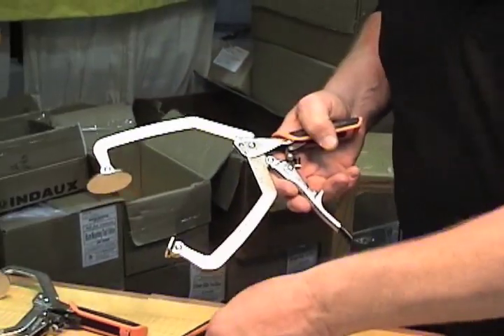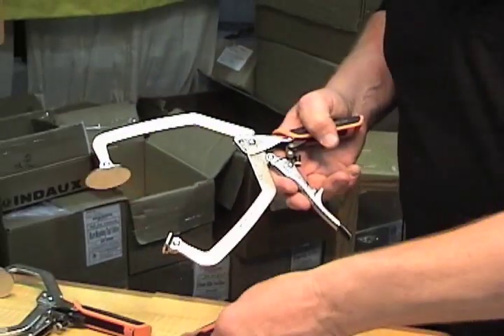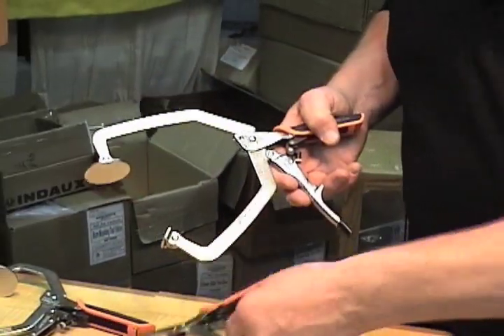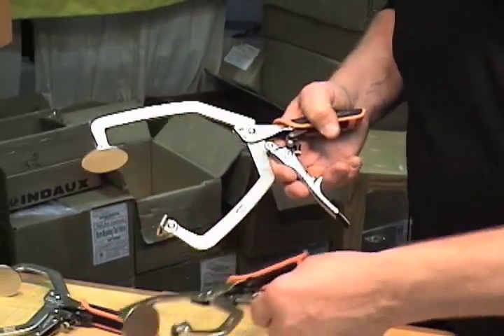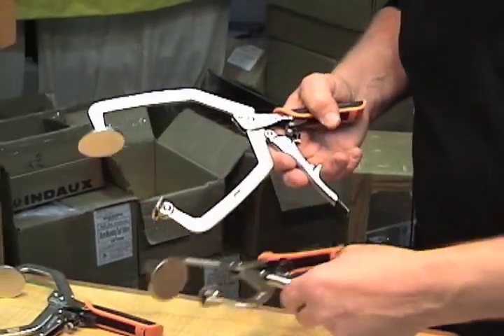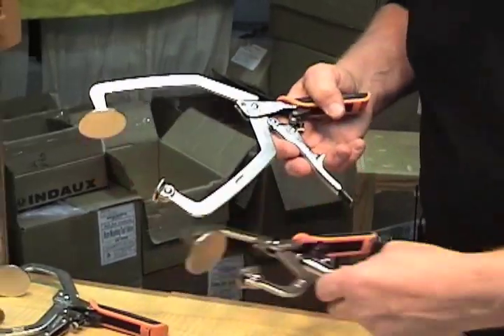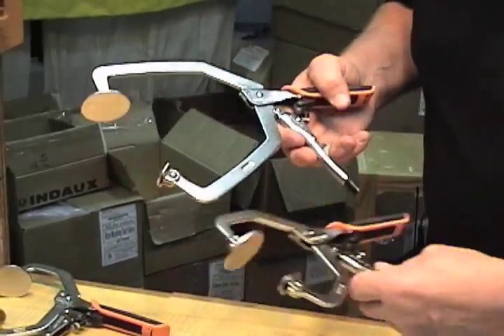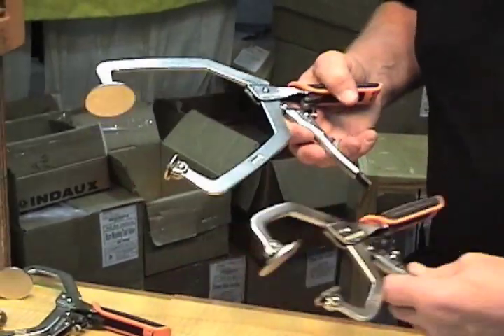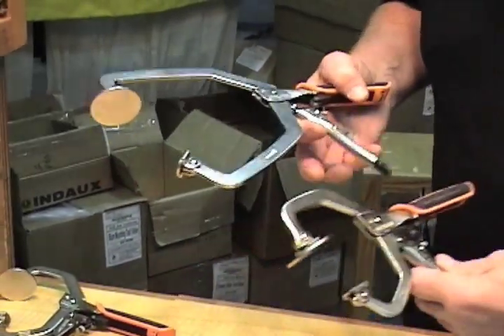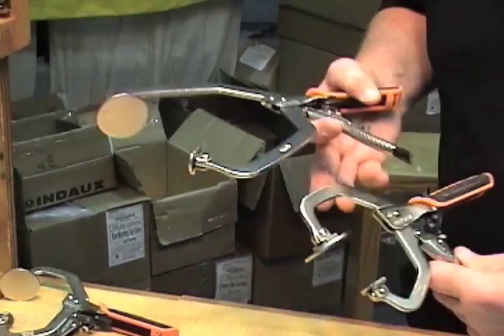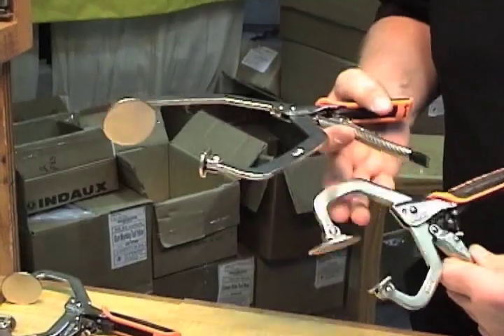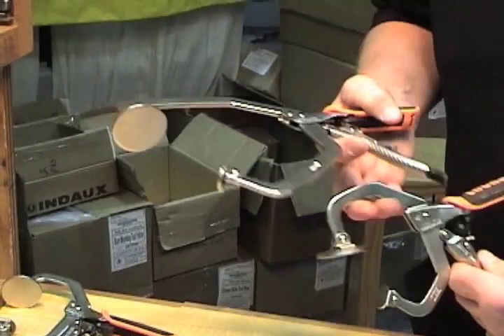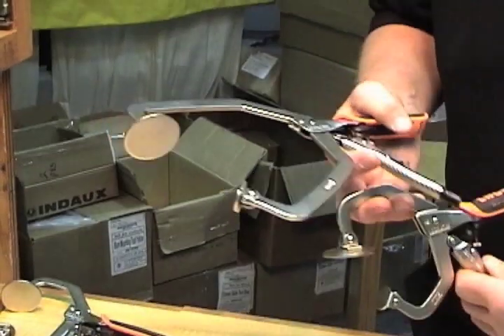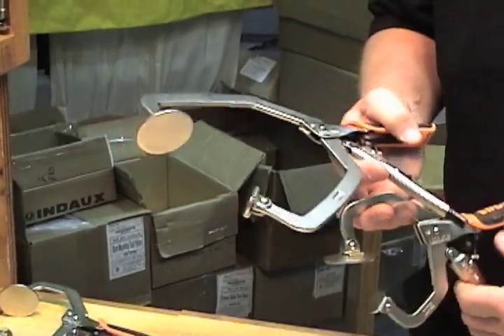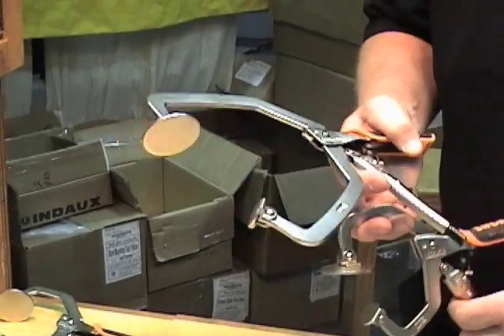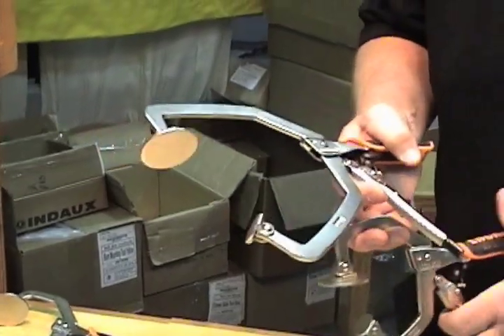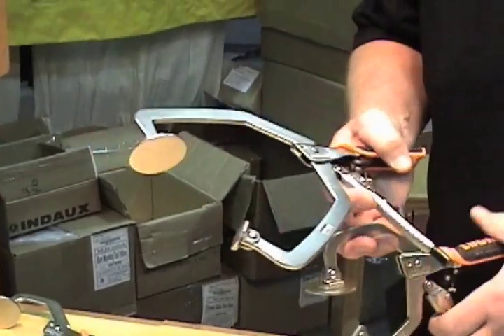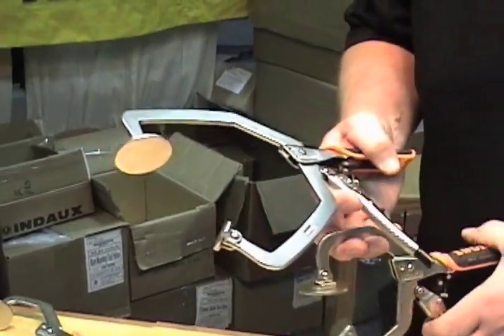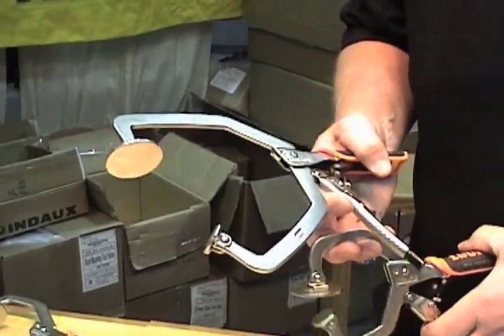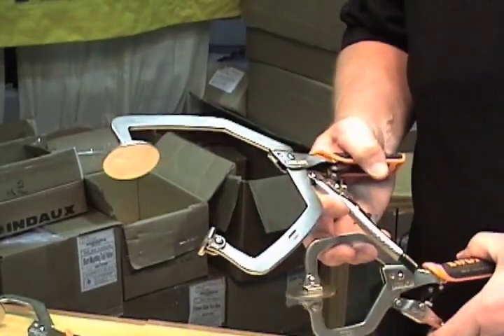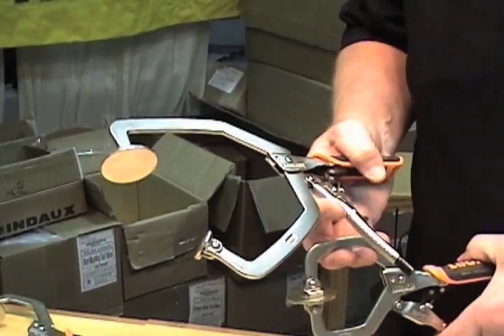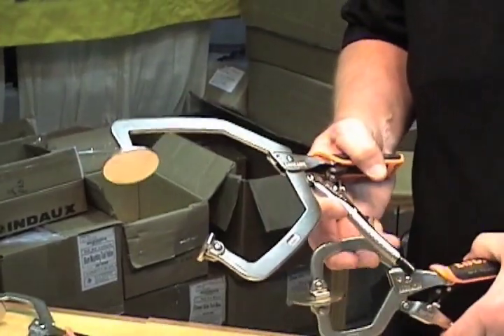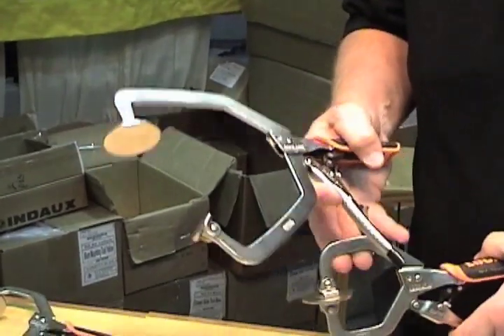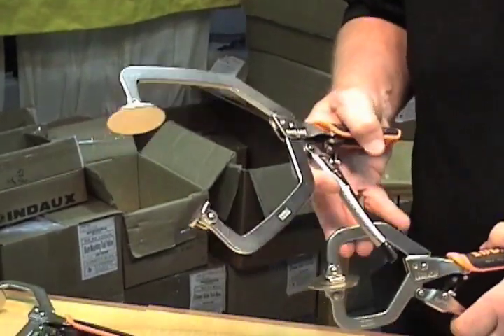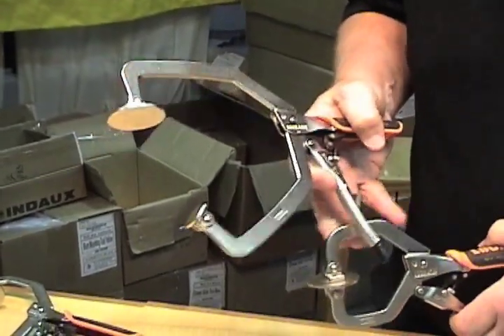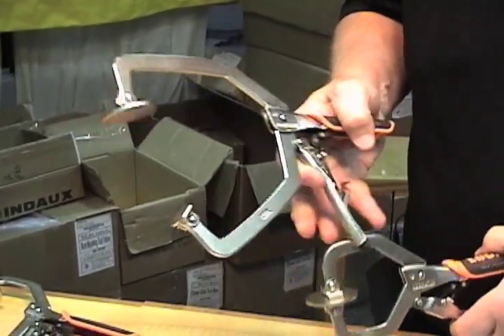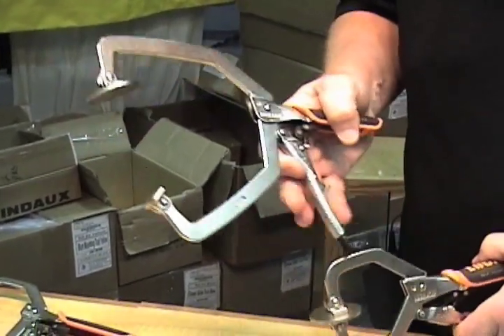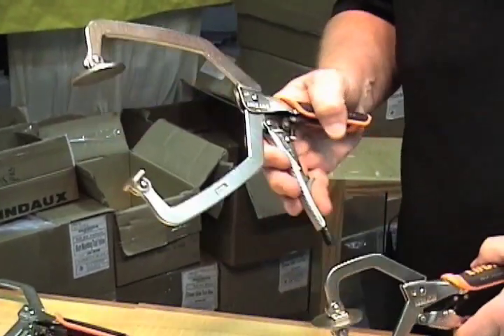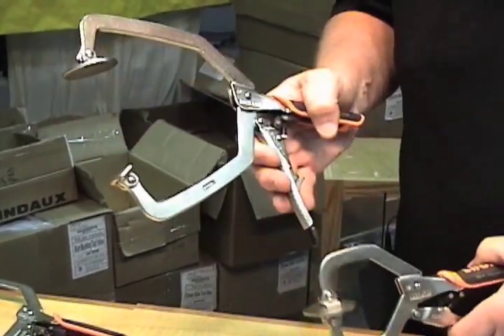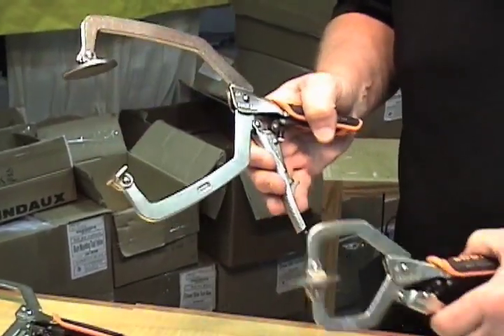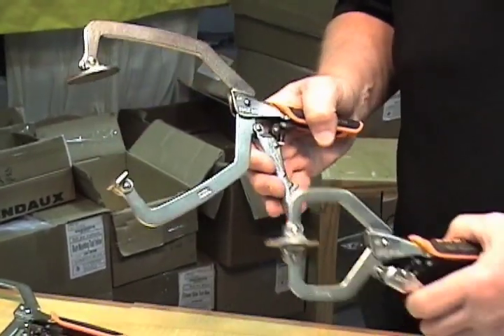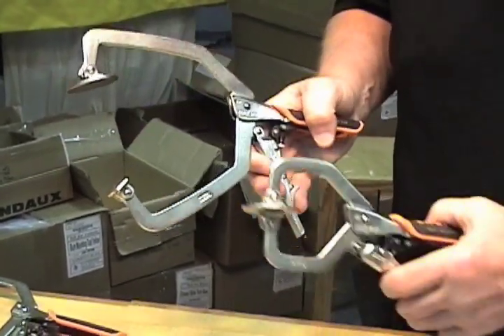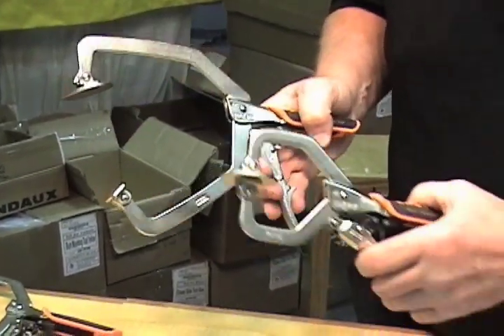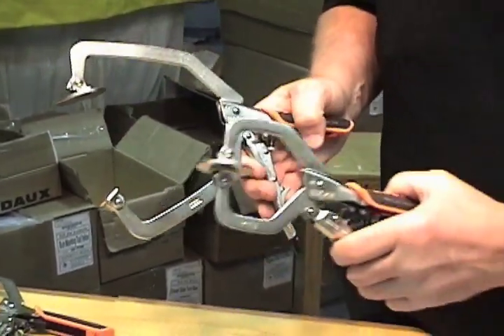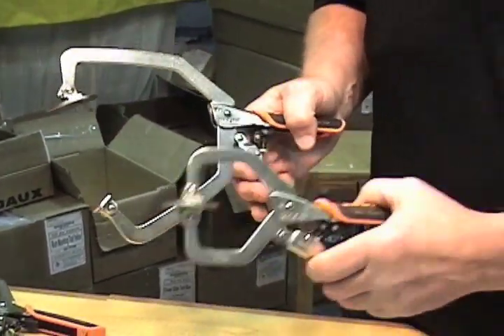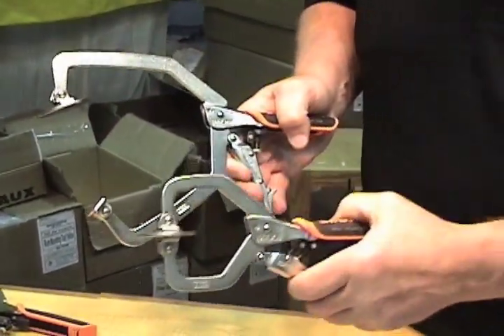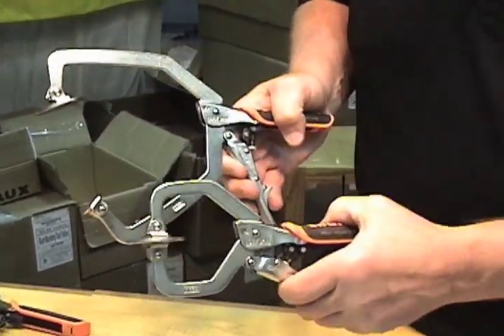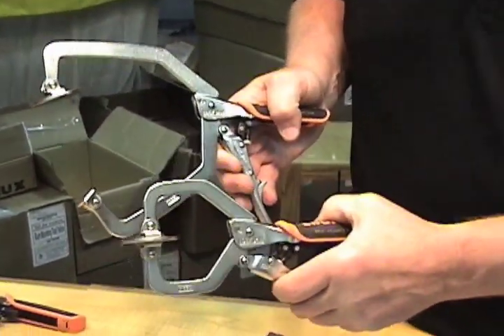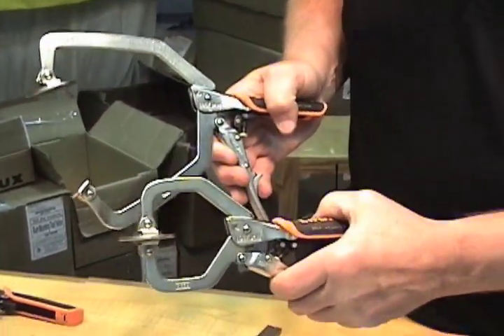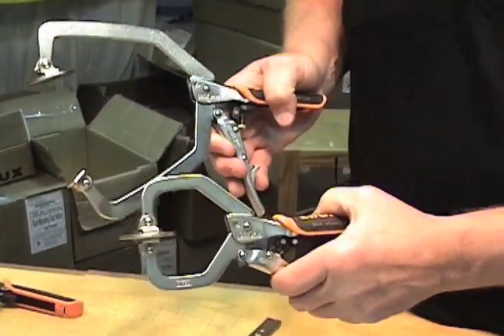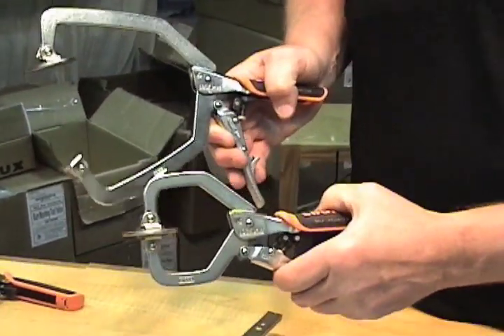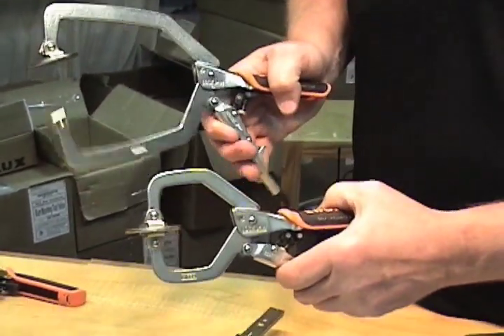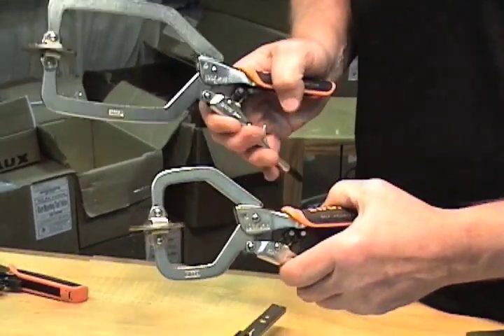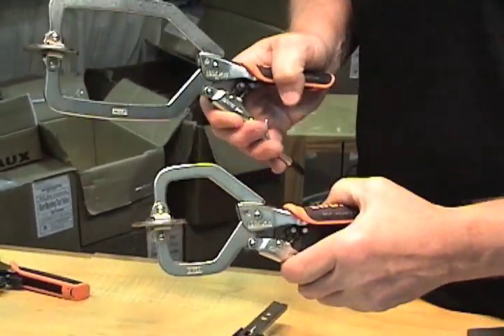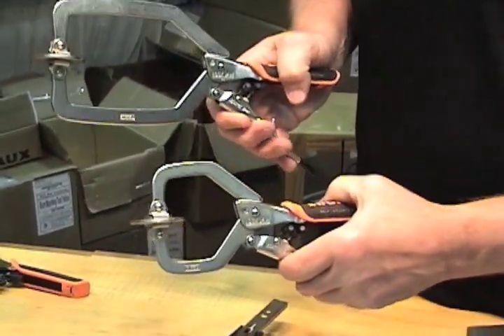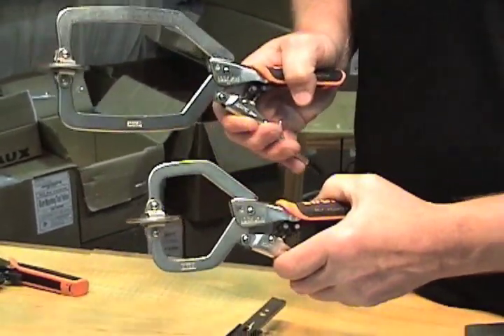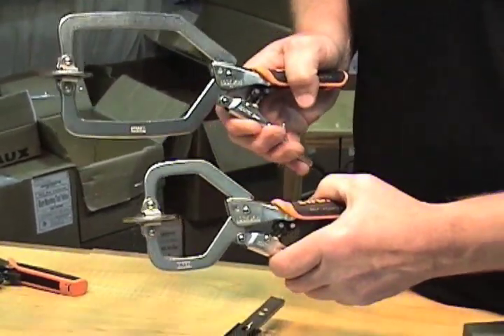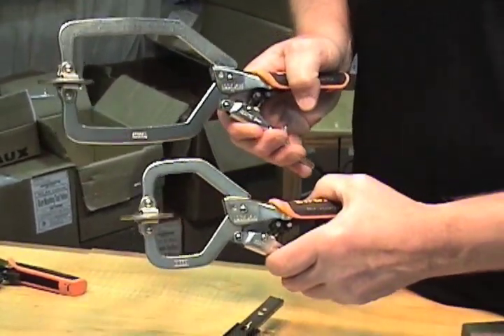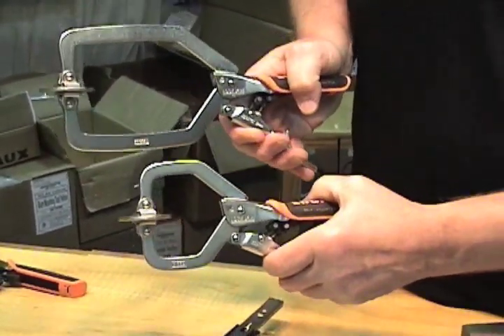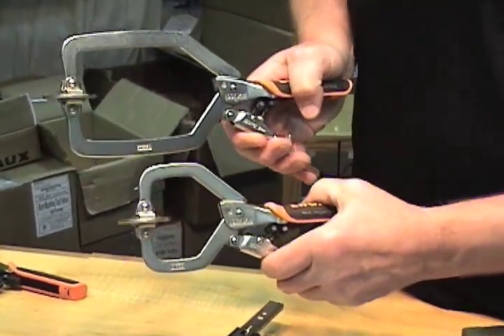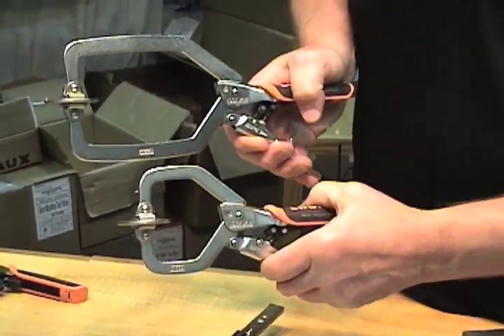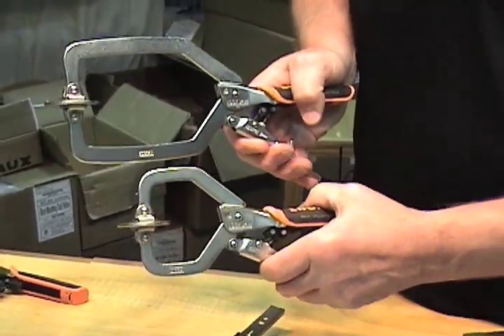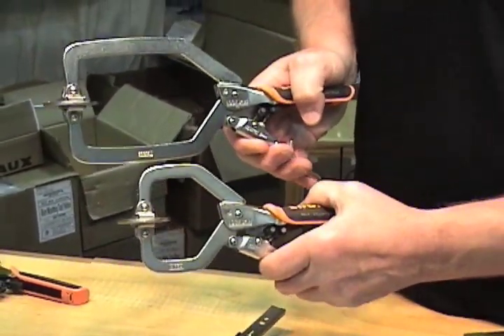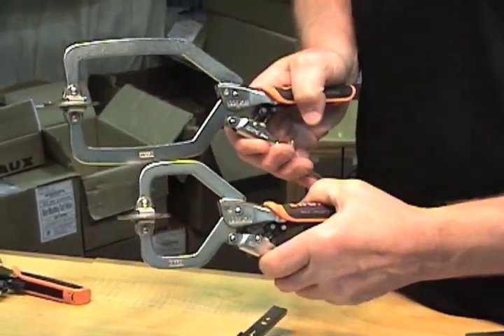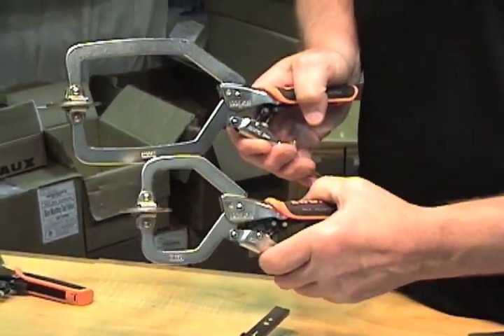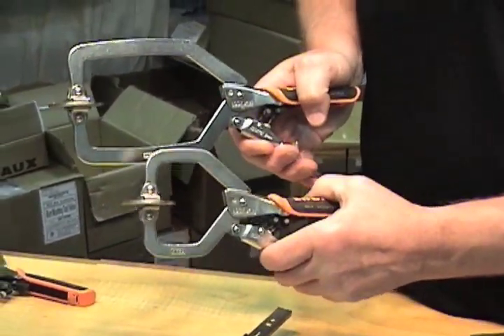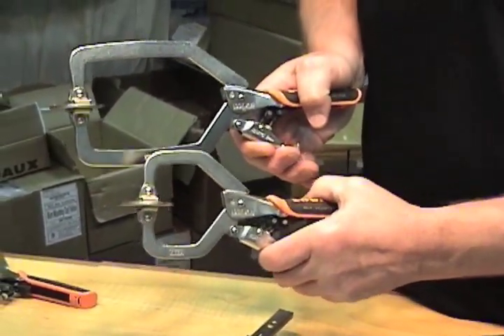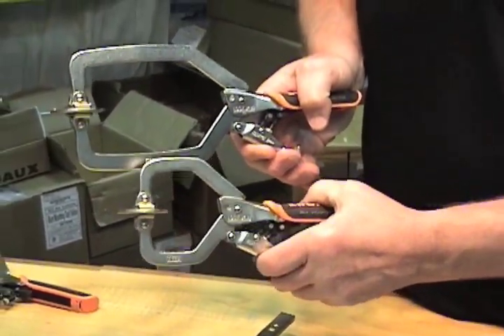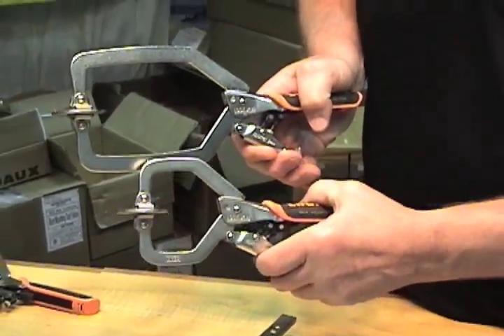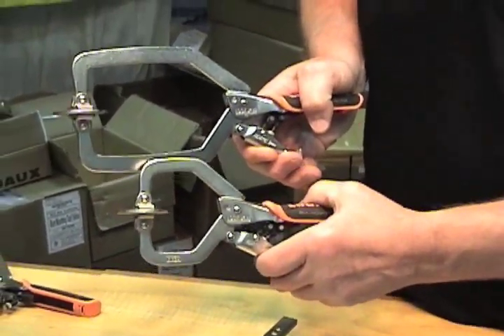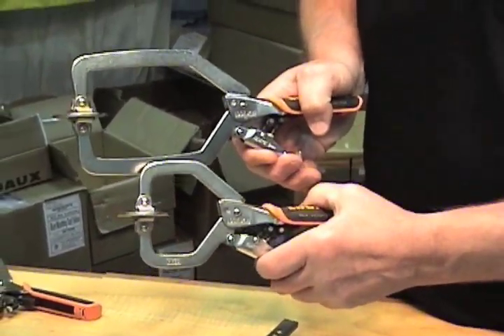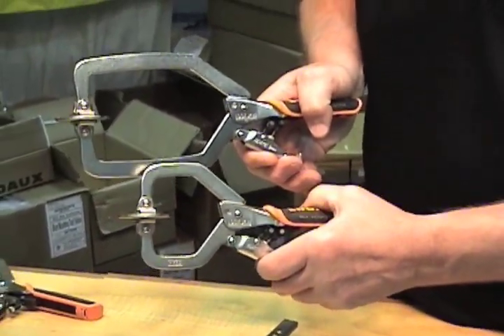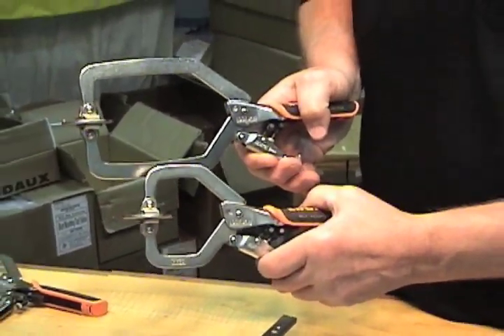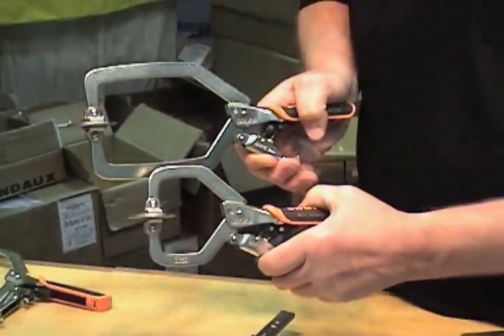We offer this clamp both in a seven inch and a ten inch jaw spread.